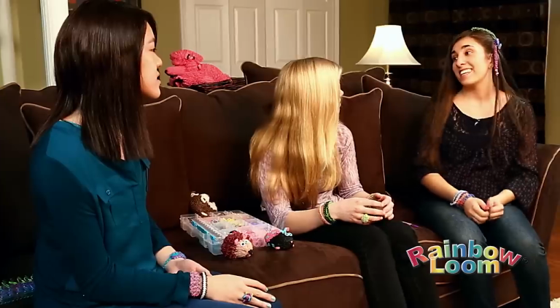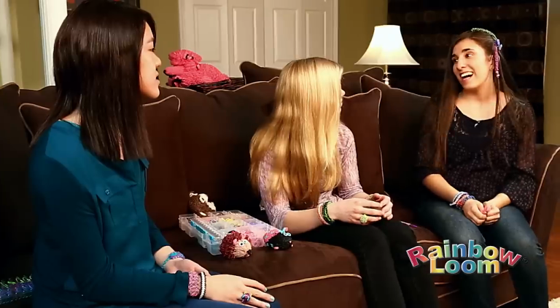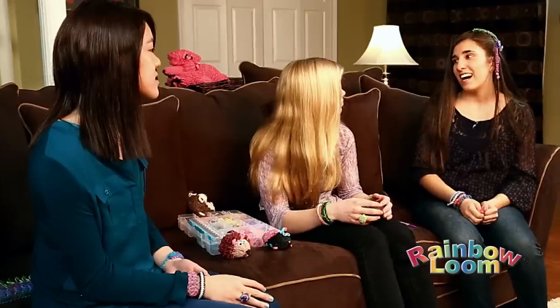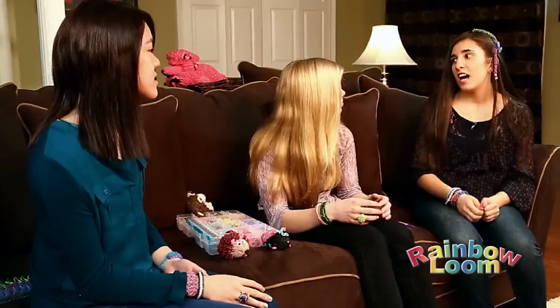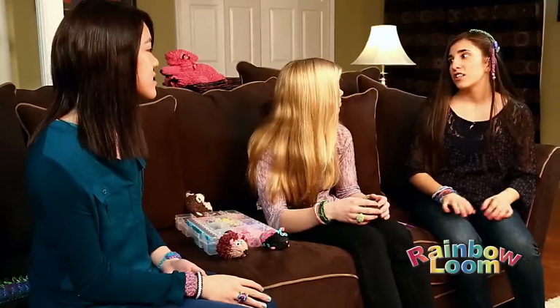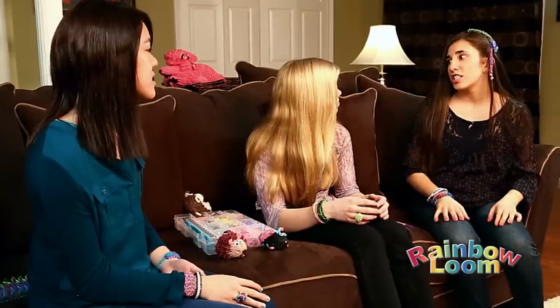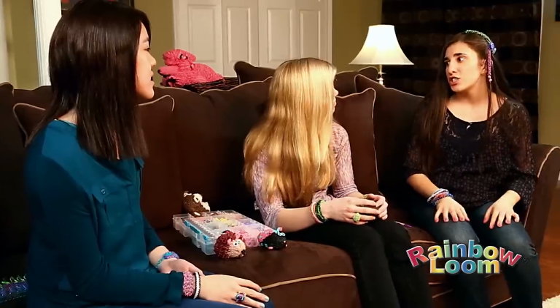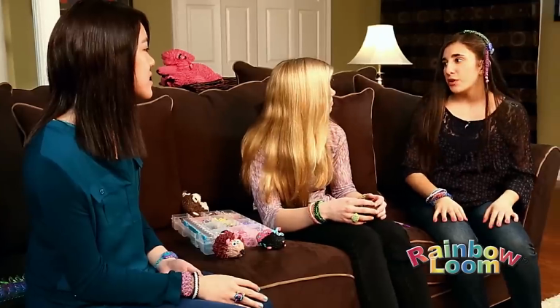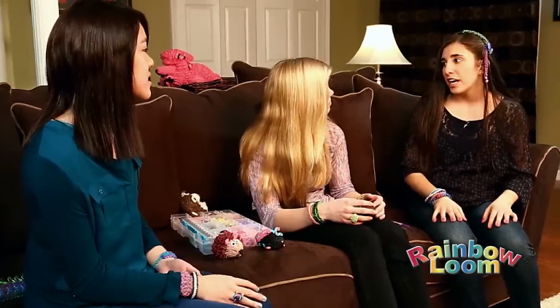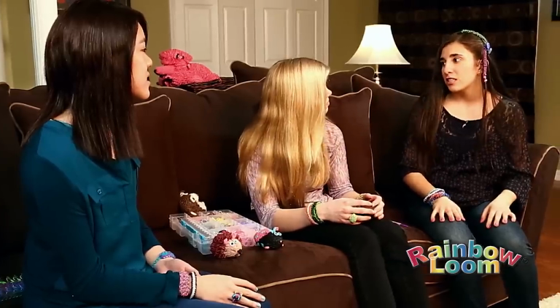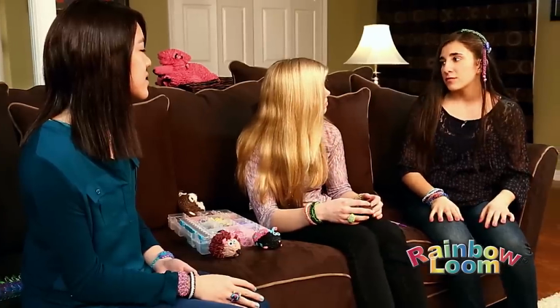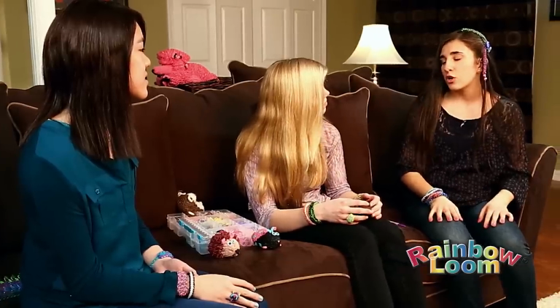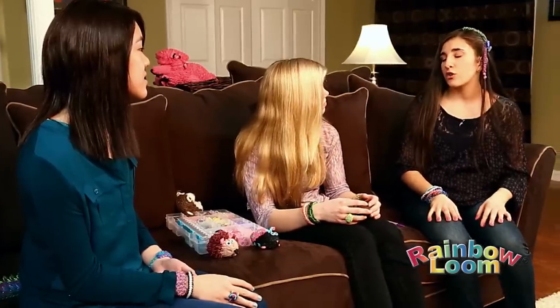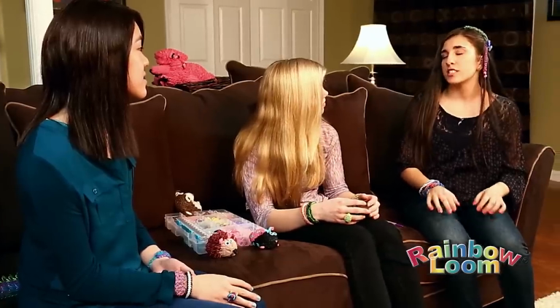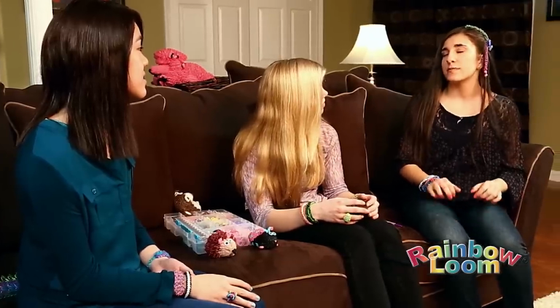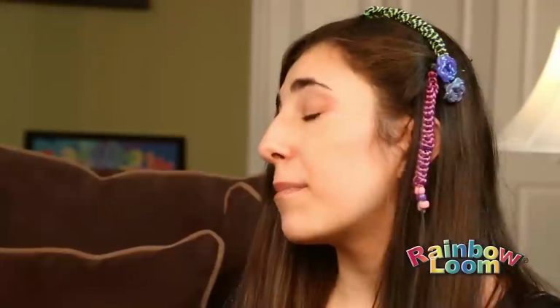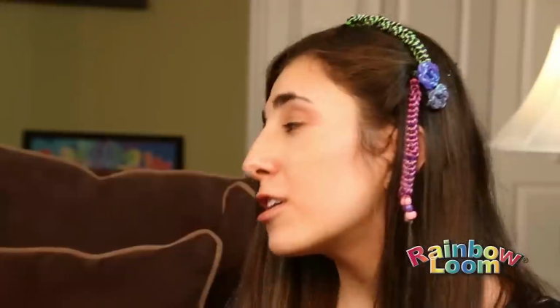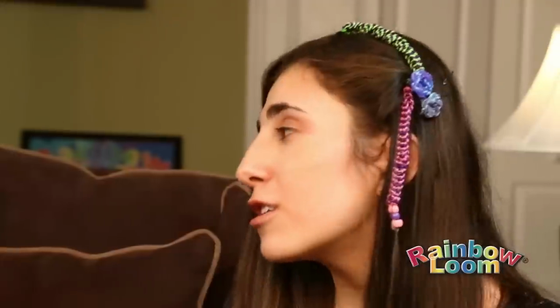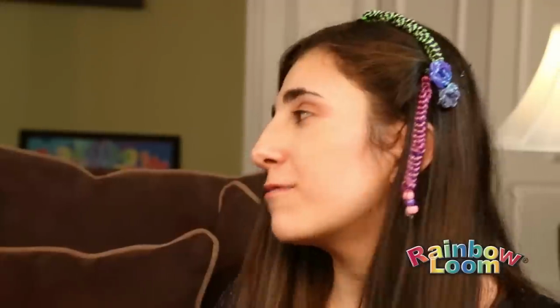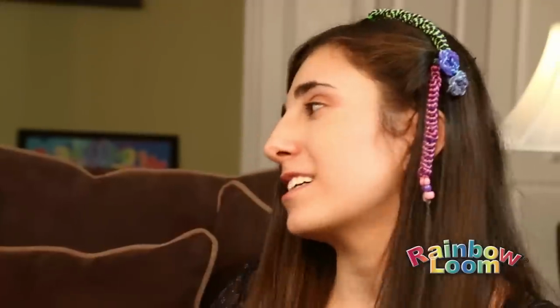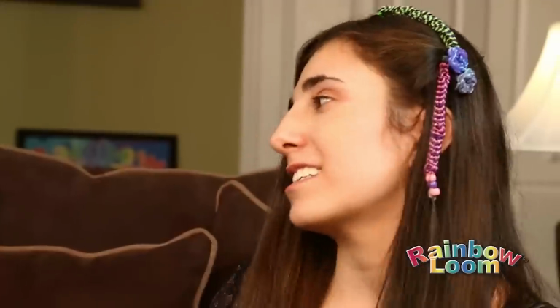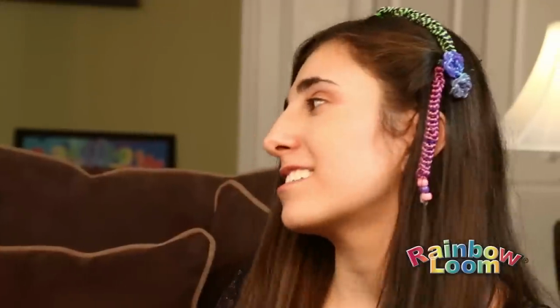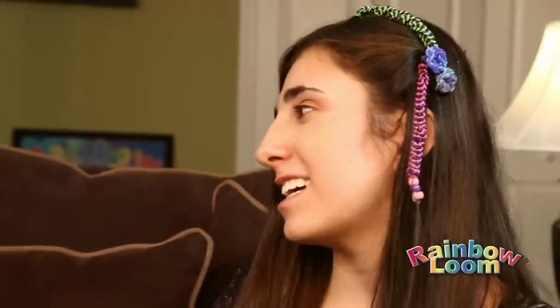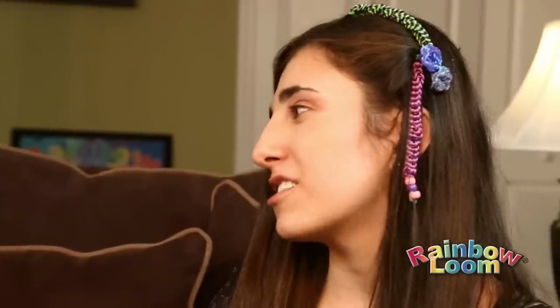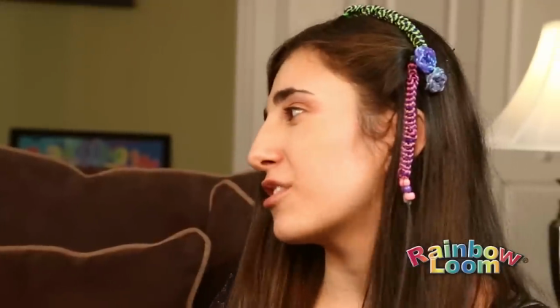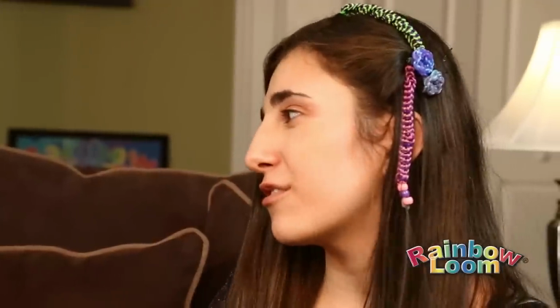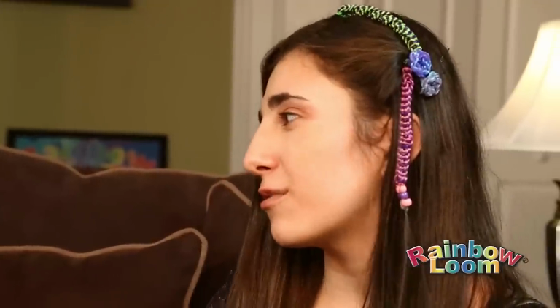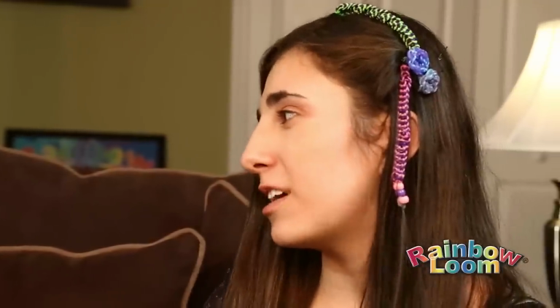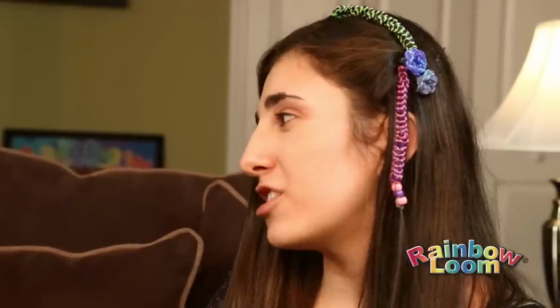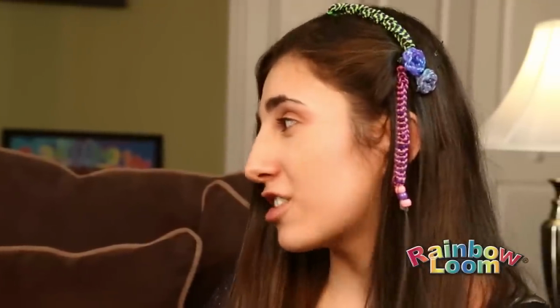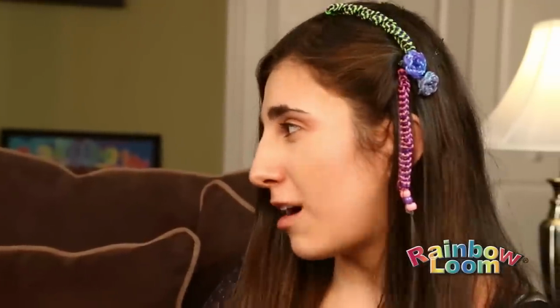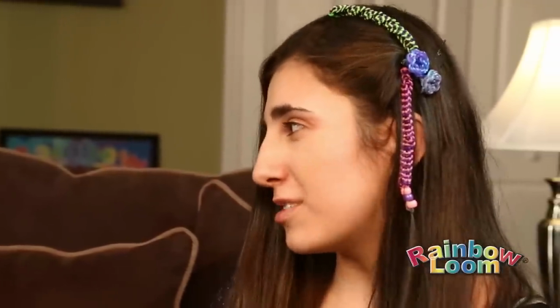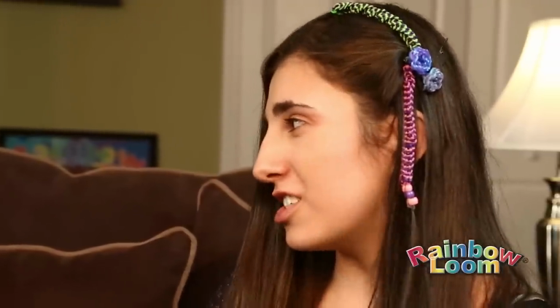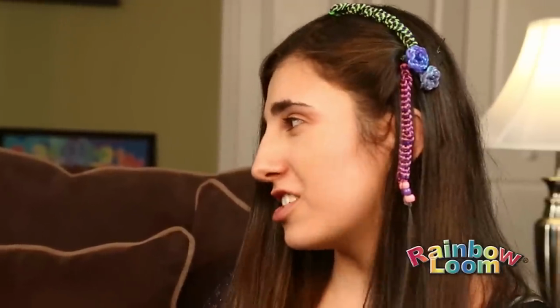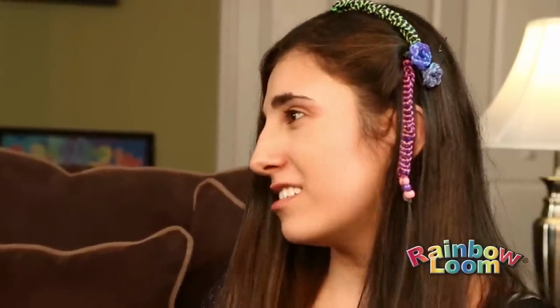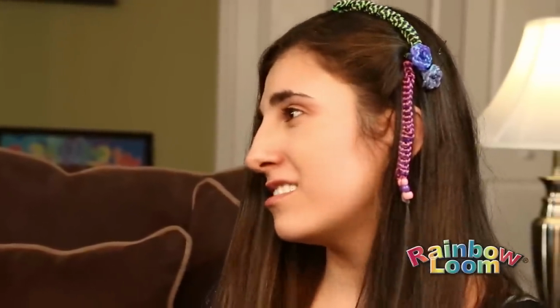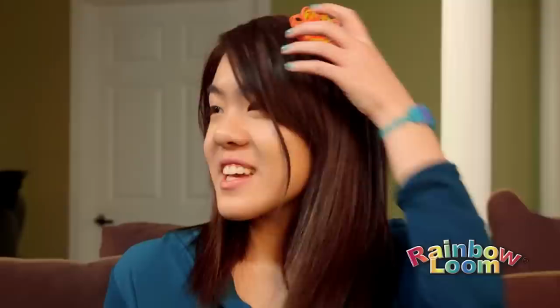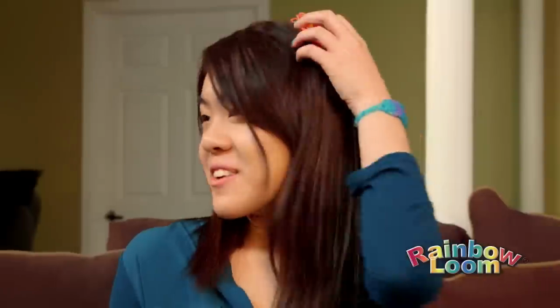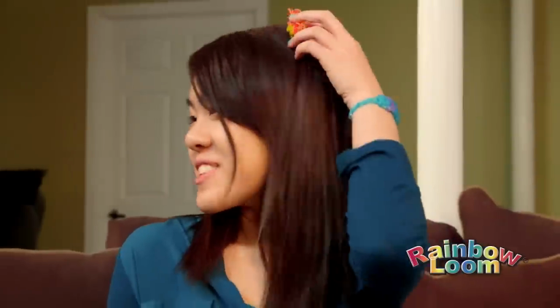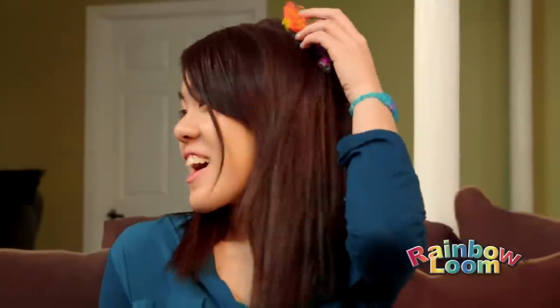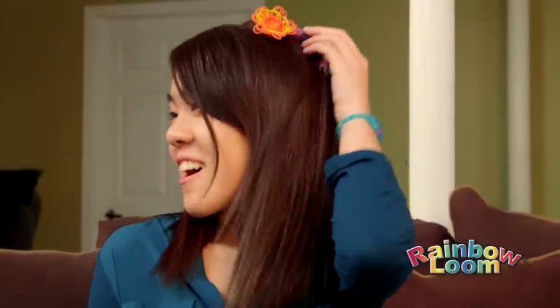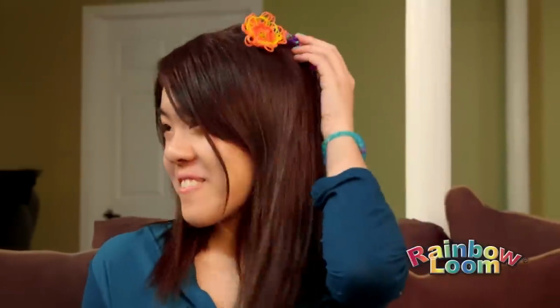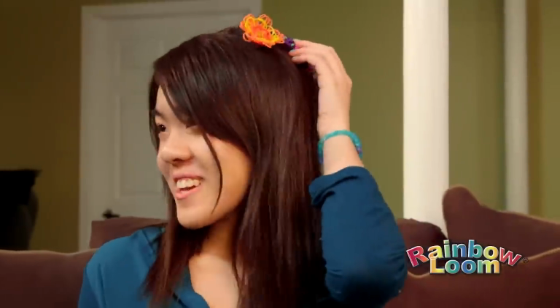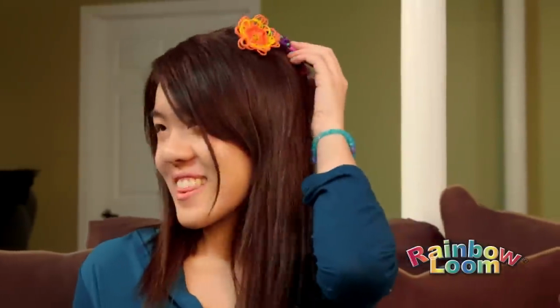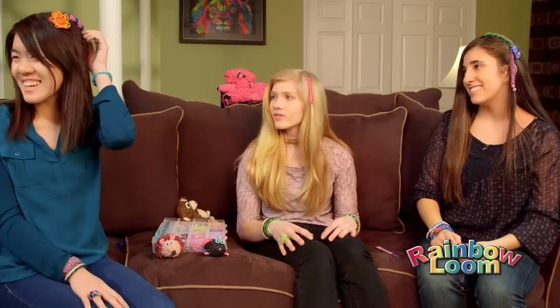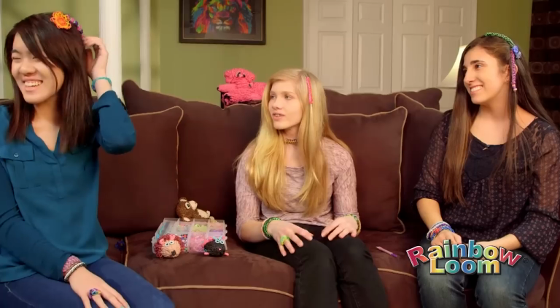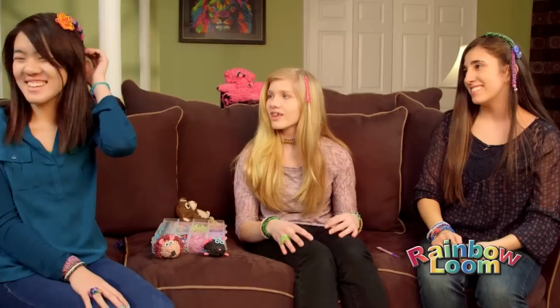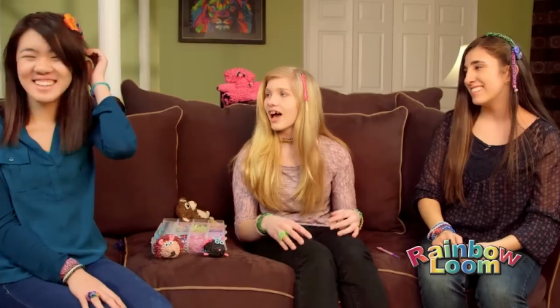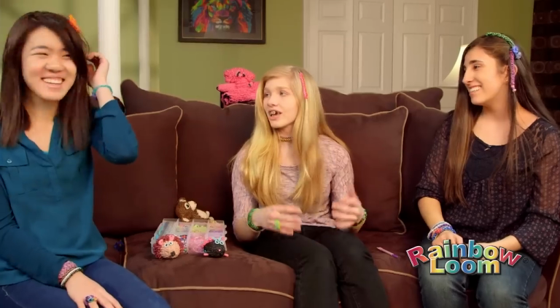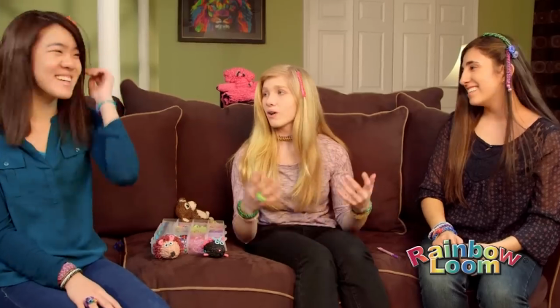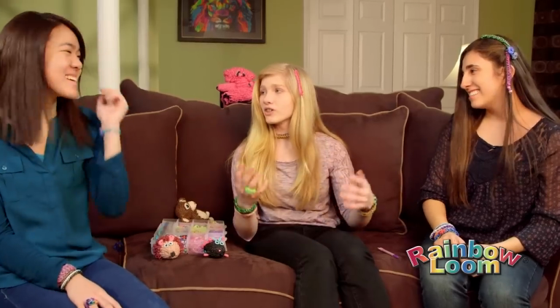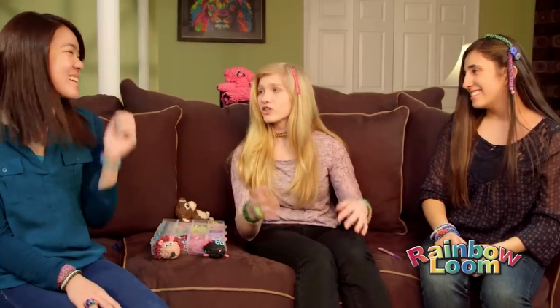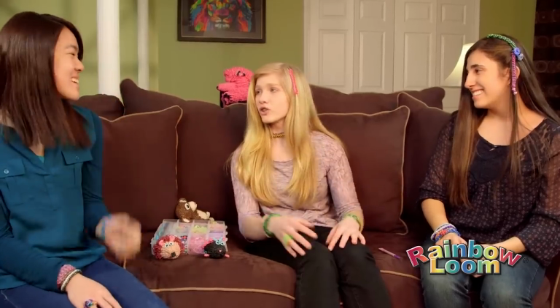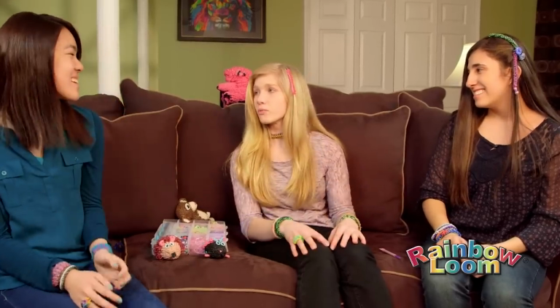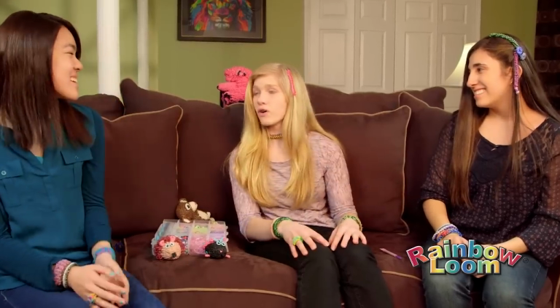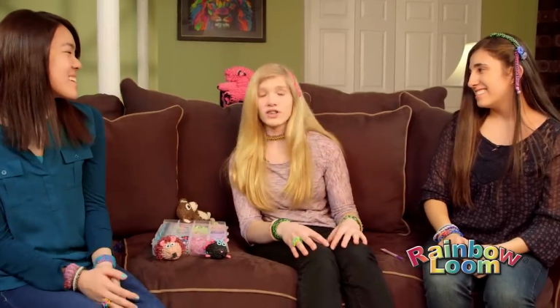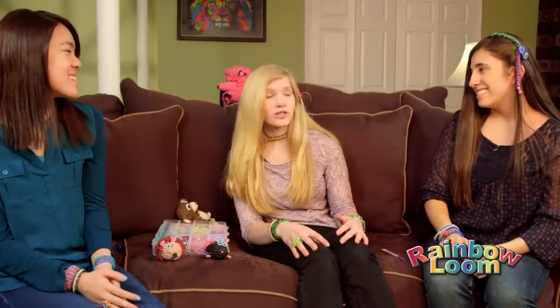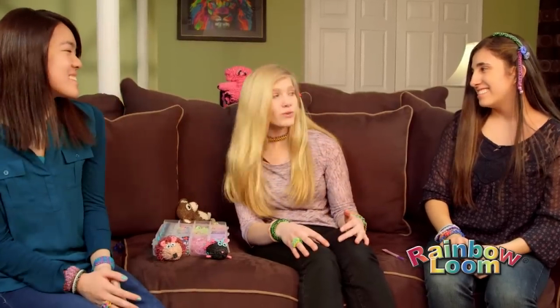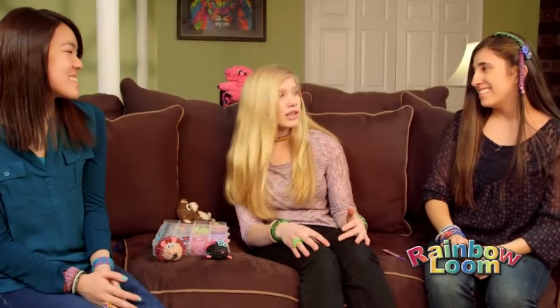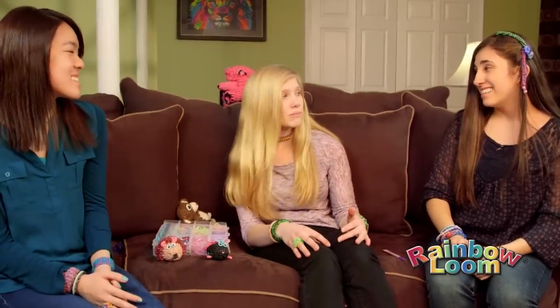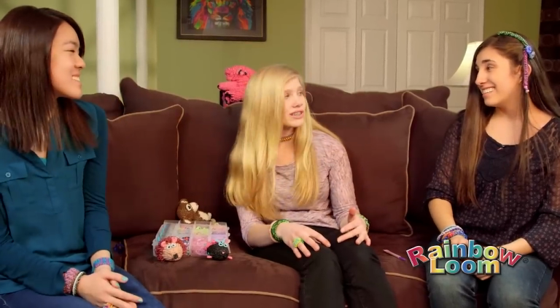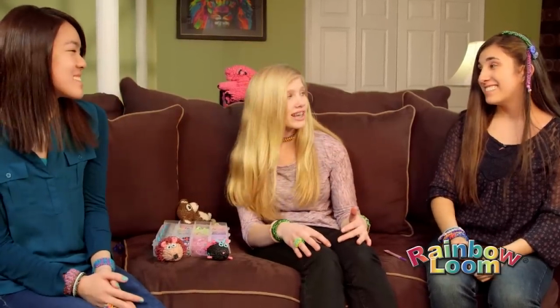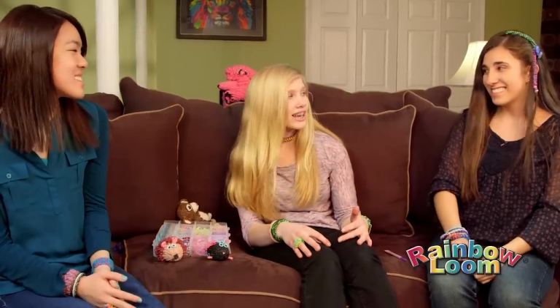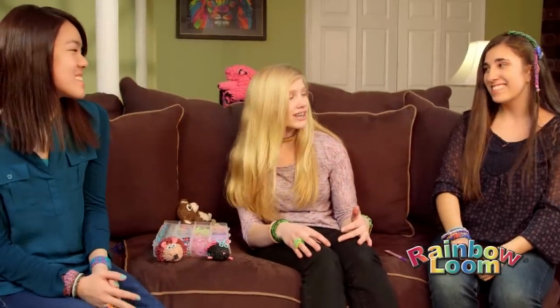Yeah, these new hair looms are going to be the perfect accessory for my cheer competition. They go with everything. I can't wait to show them off at school on Monday.